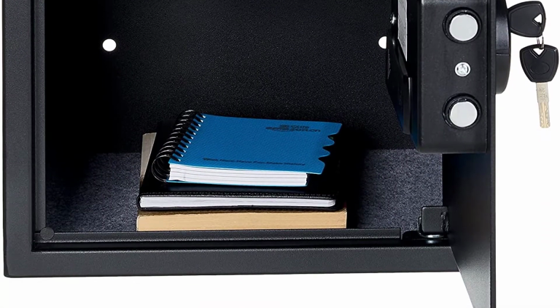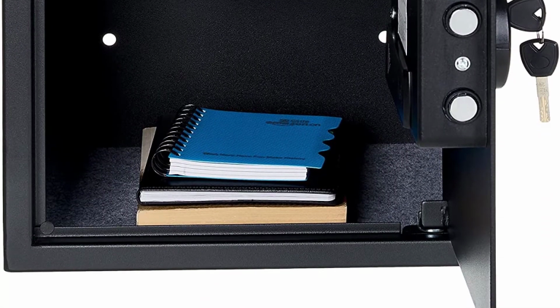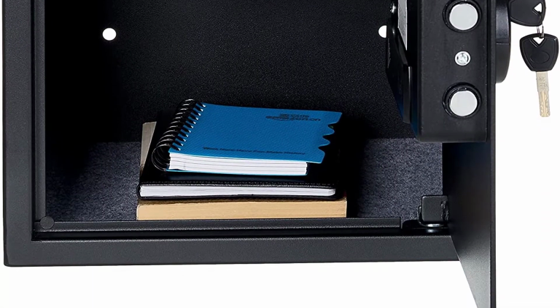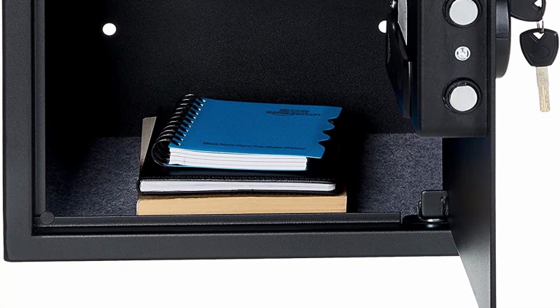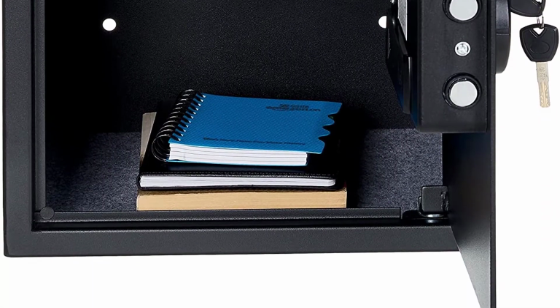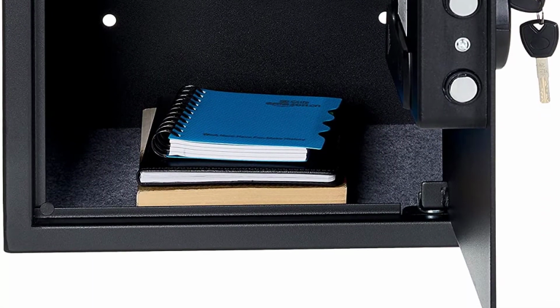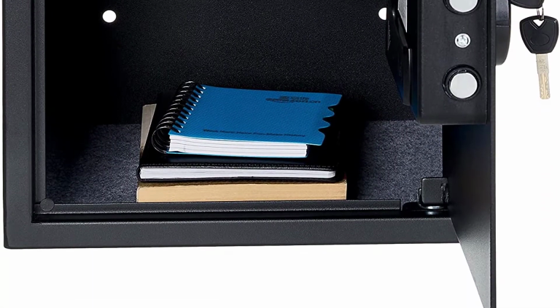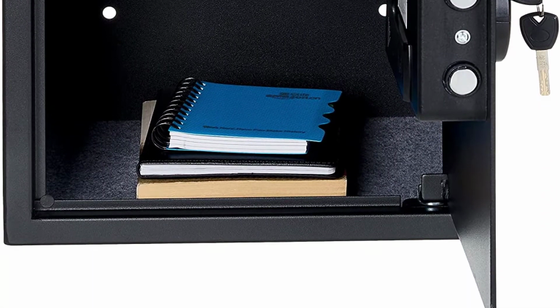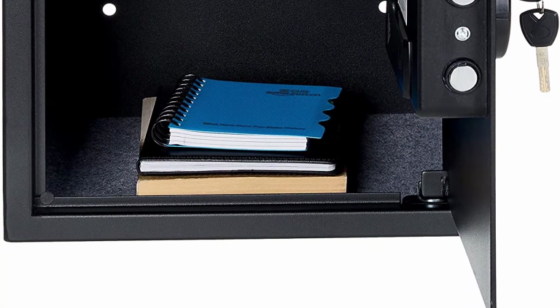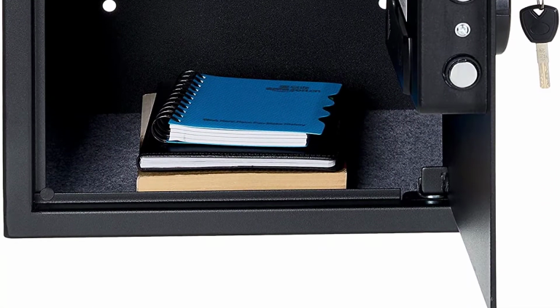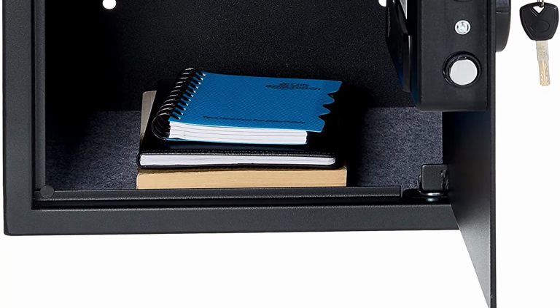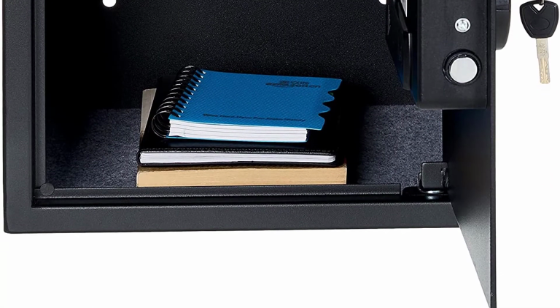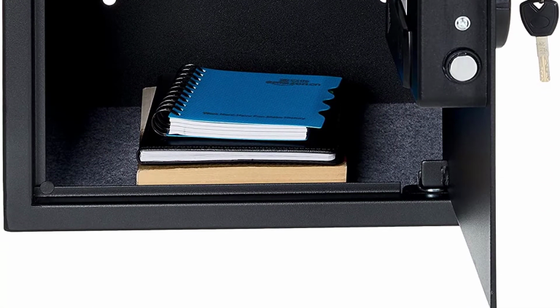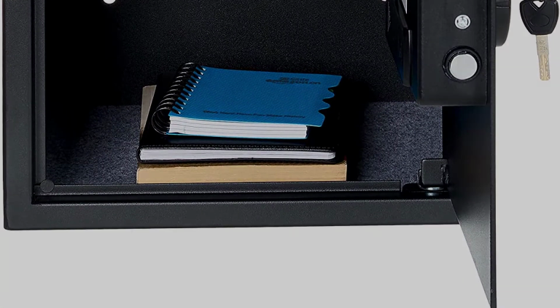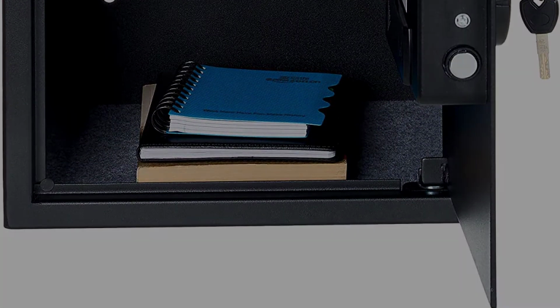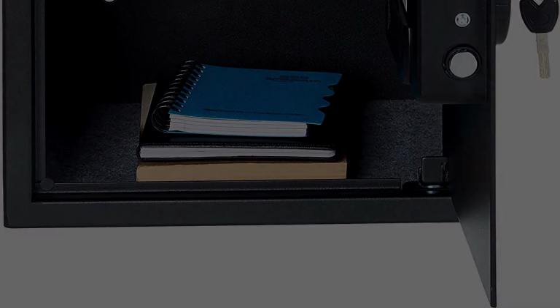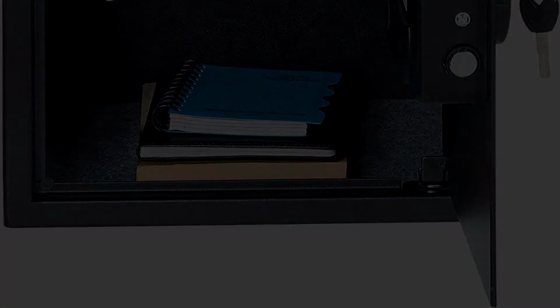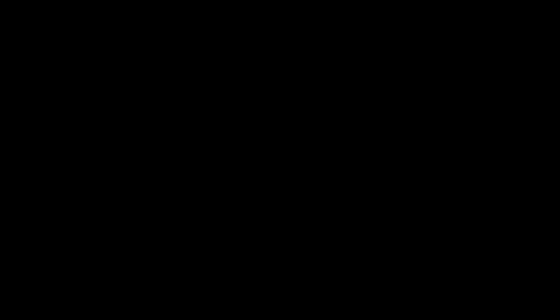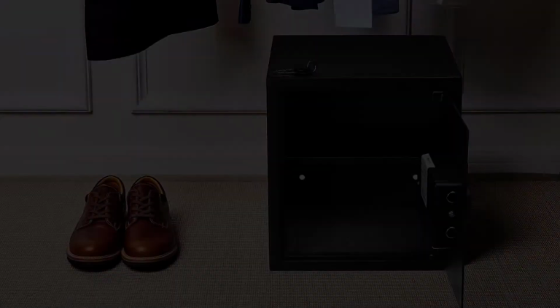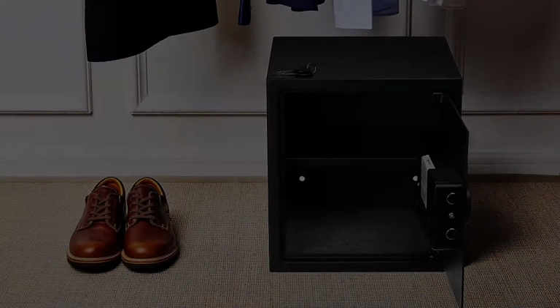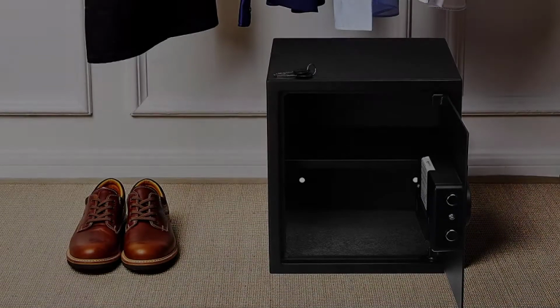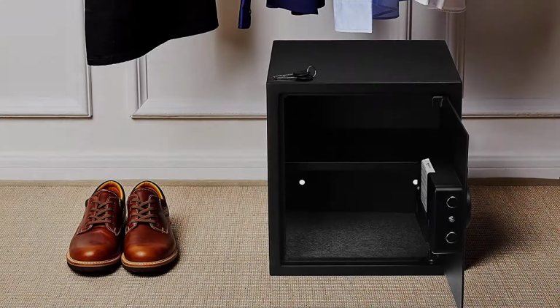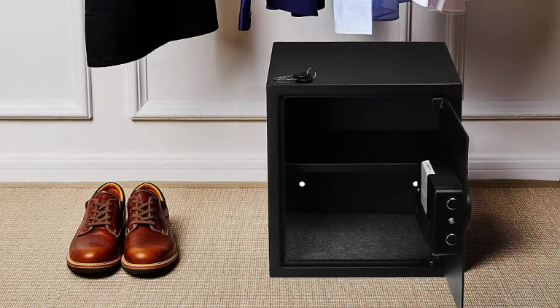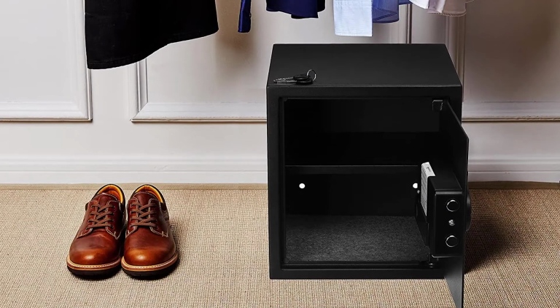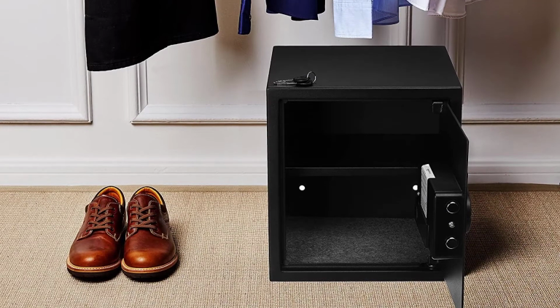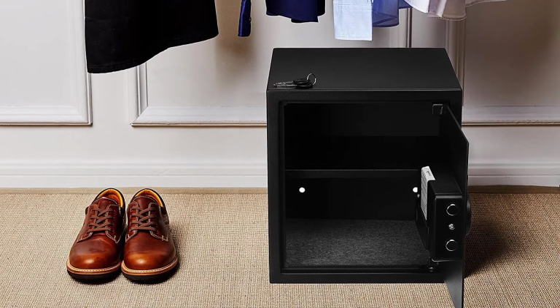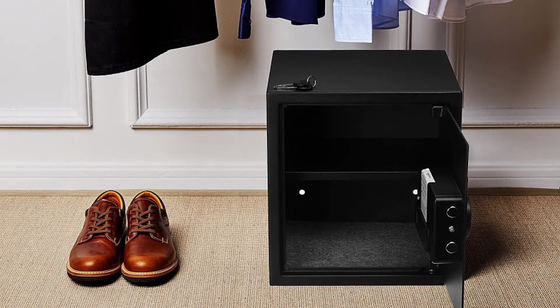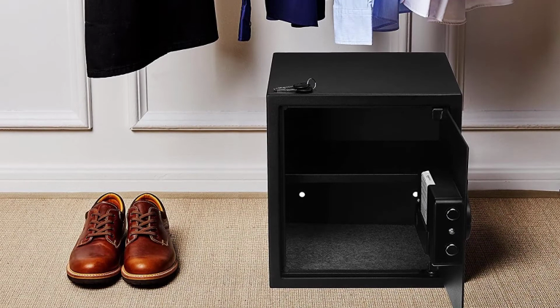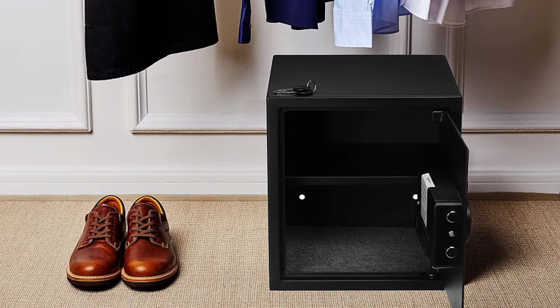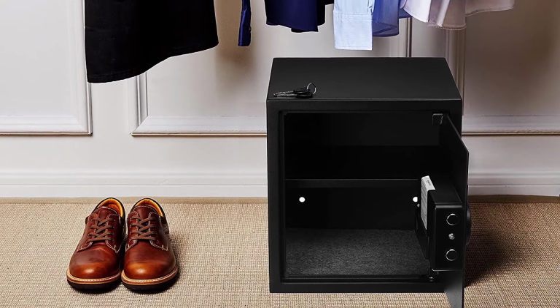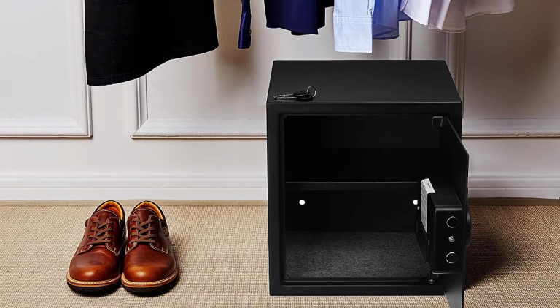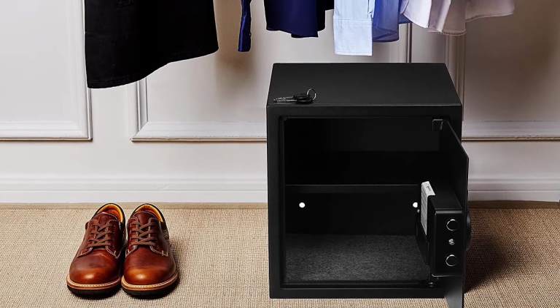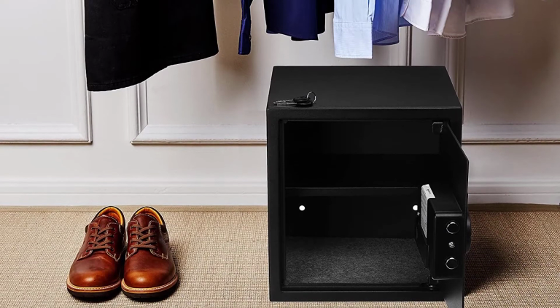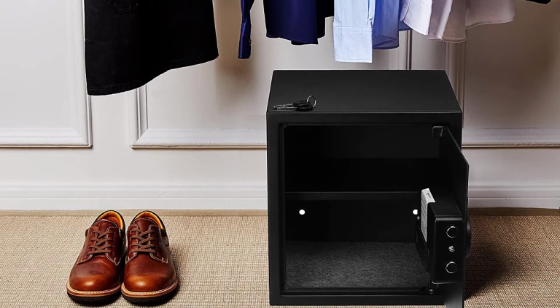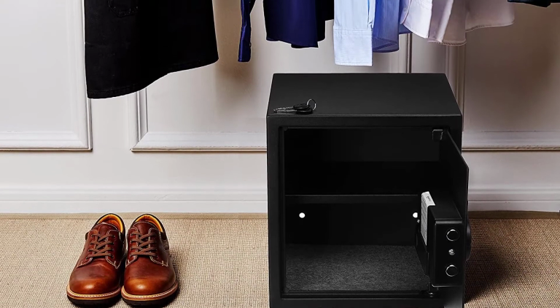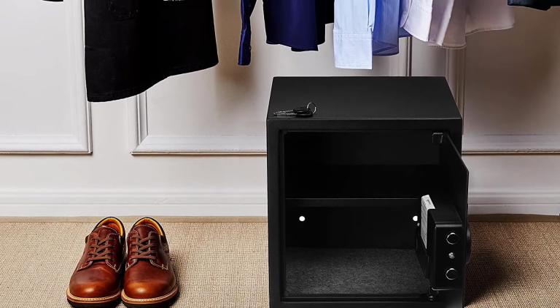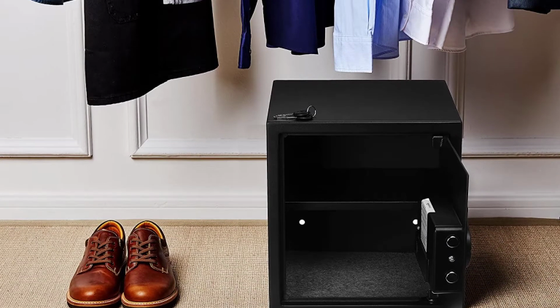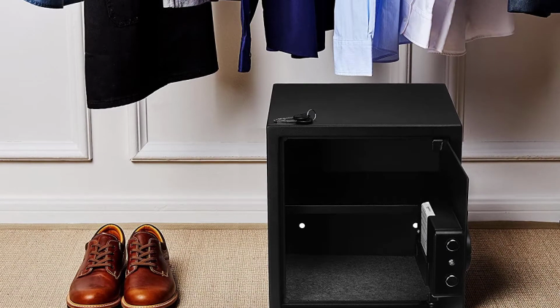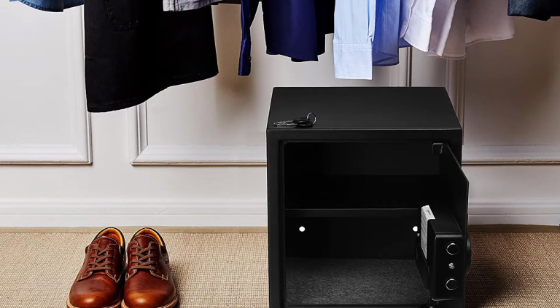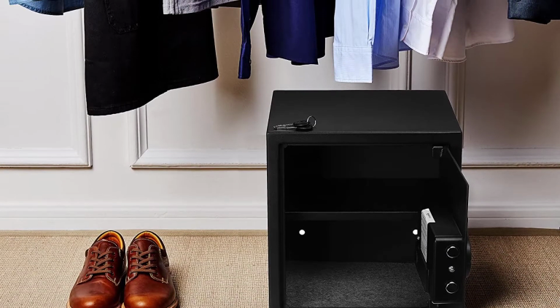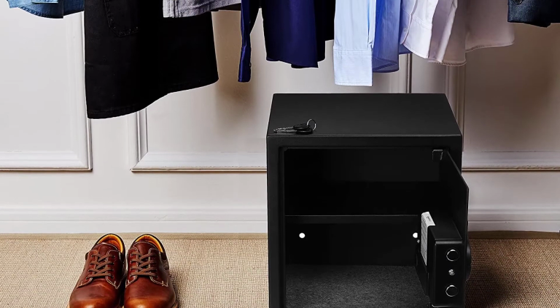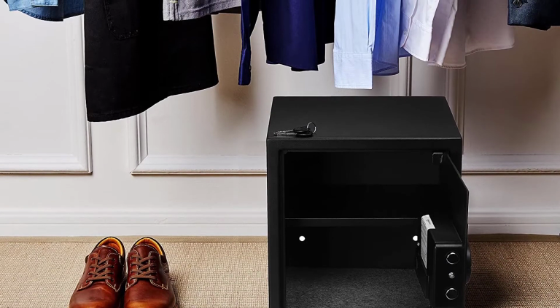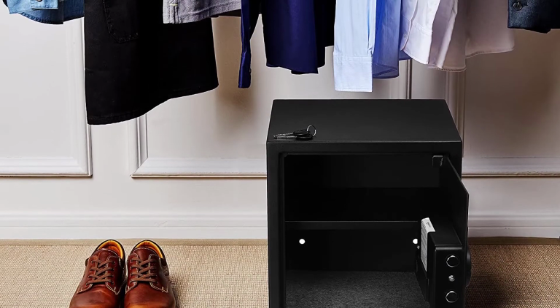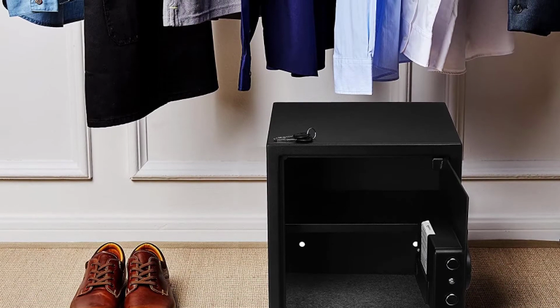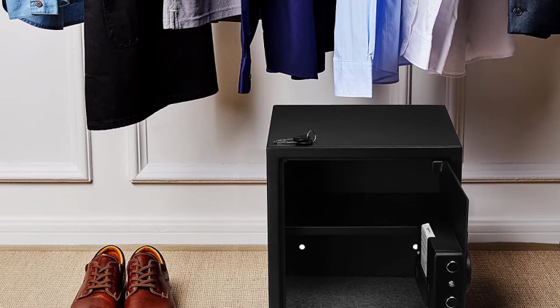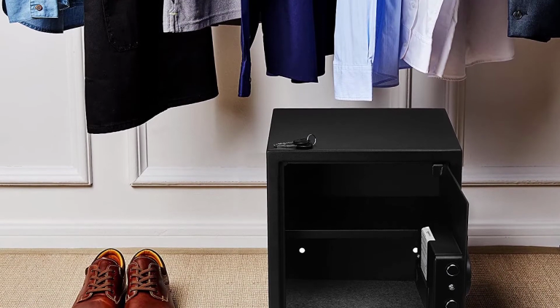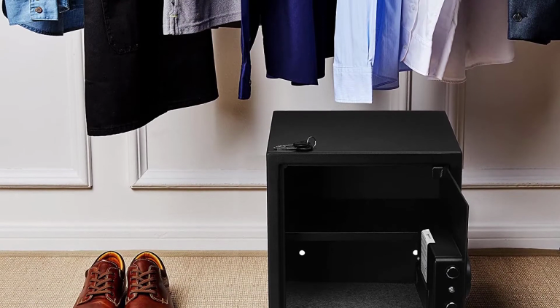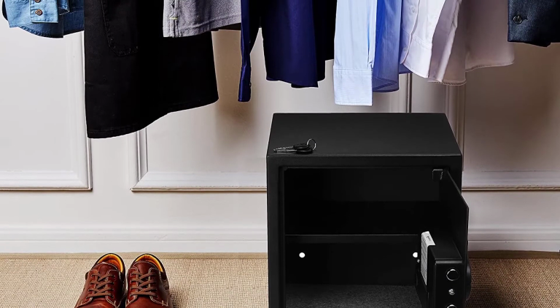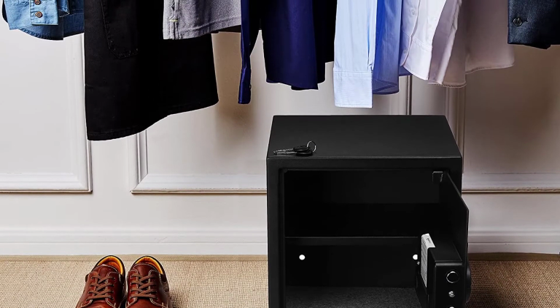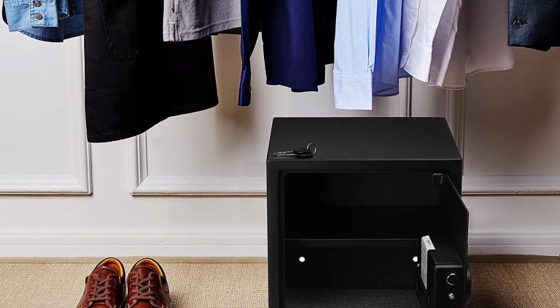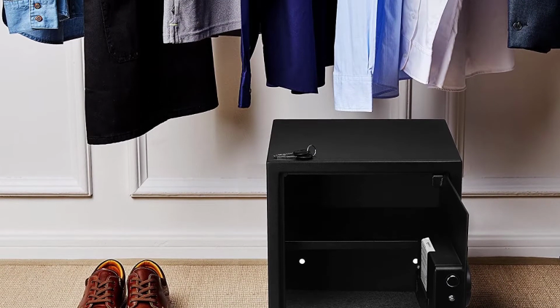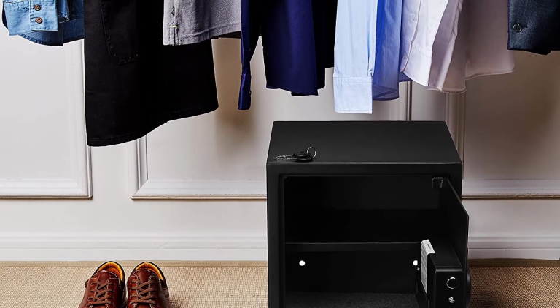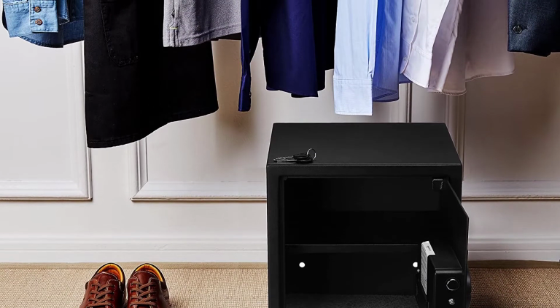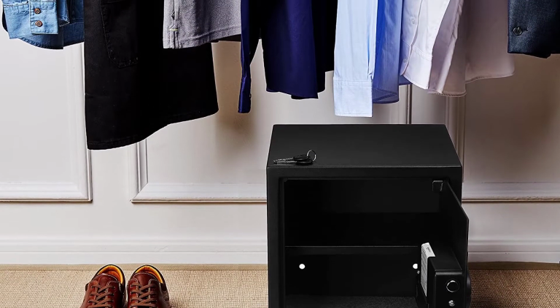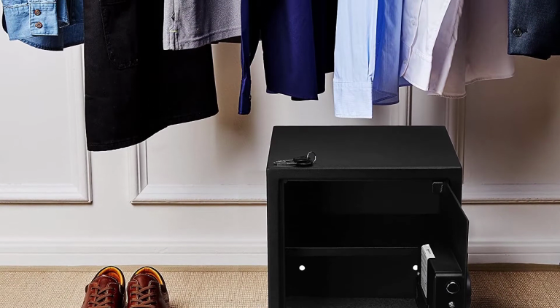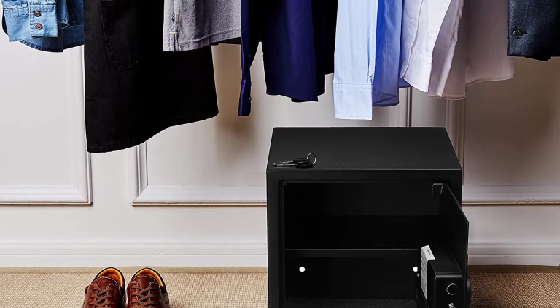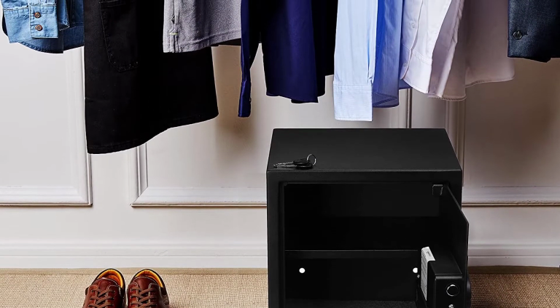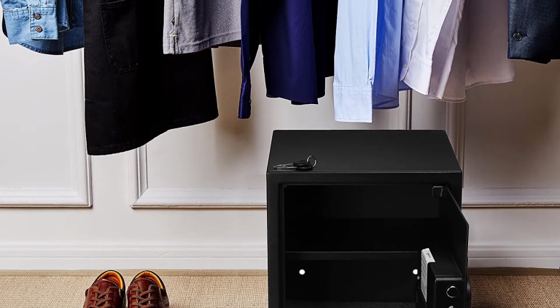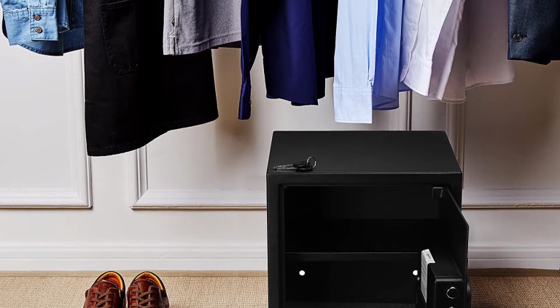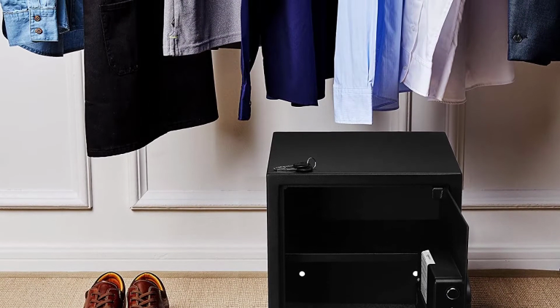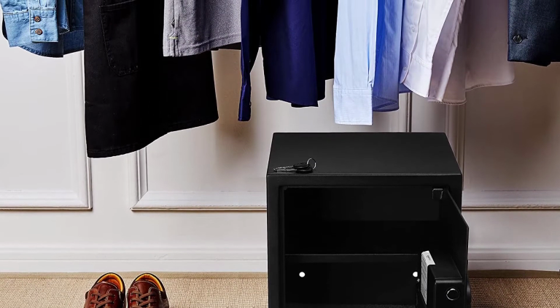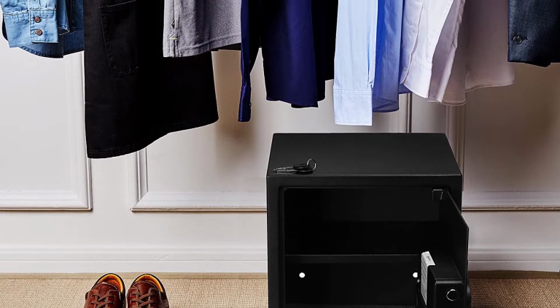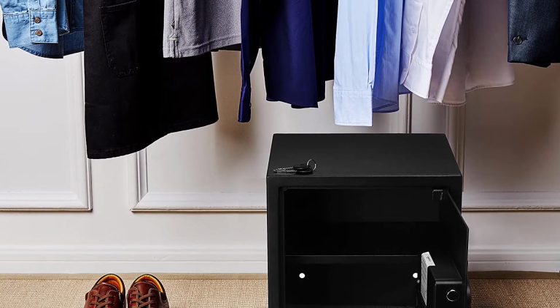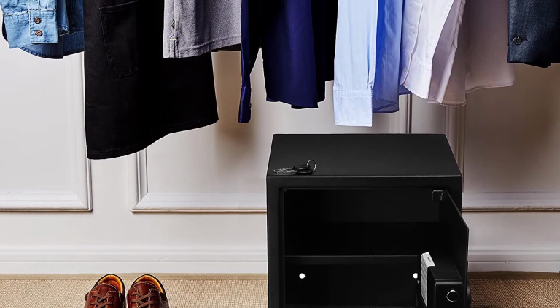It comes with four pre-drilled holes in the back for wall or floor mounting.